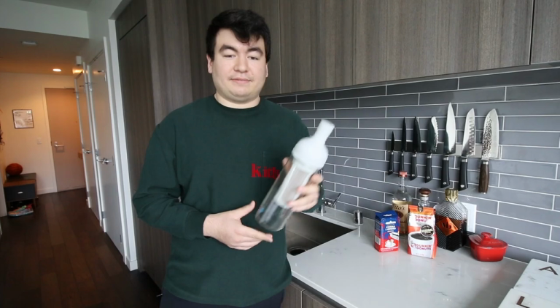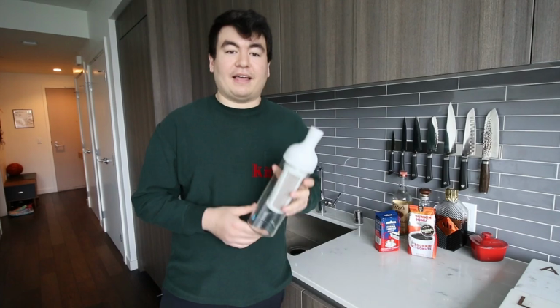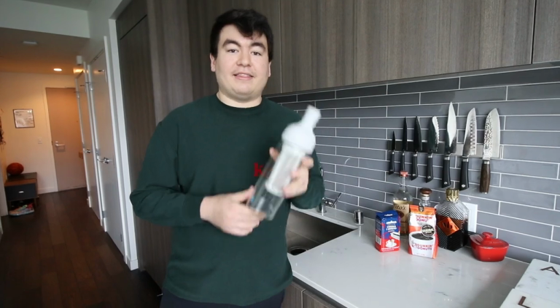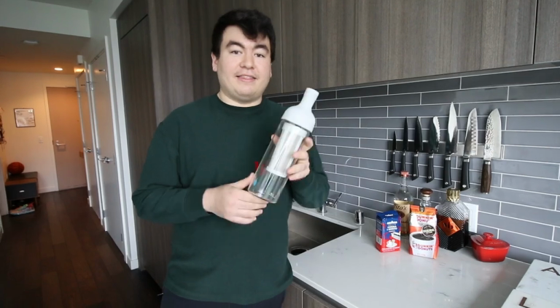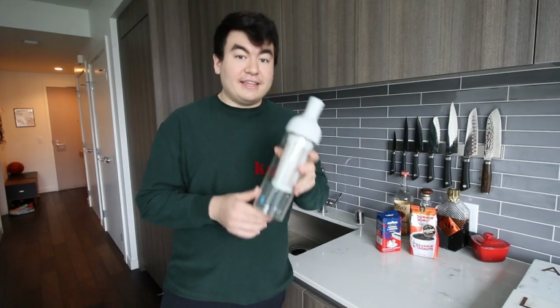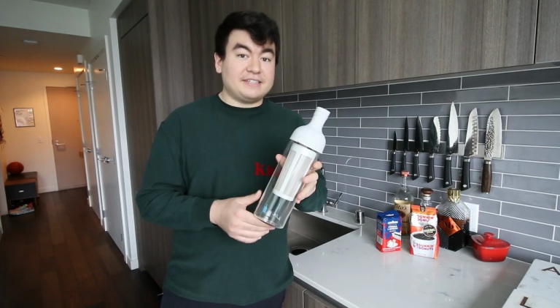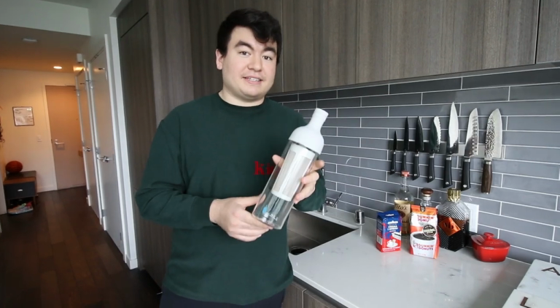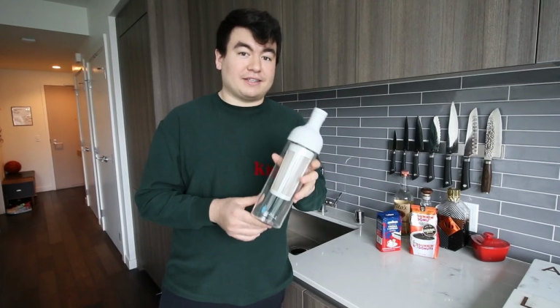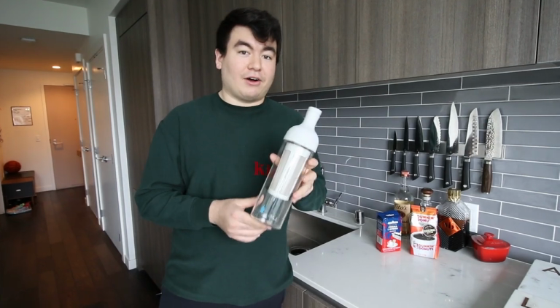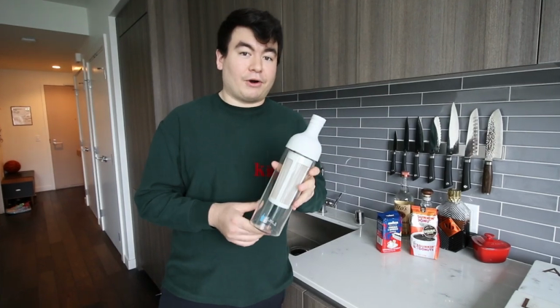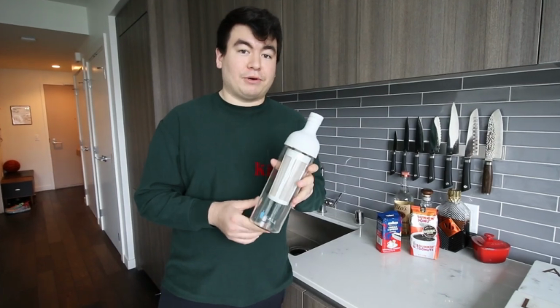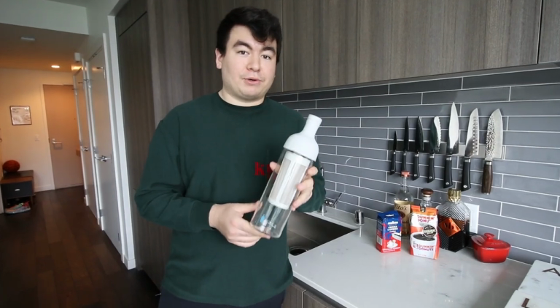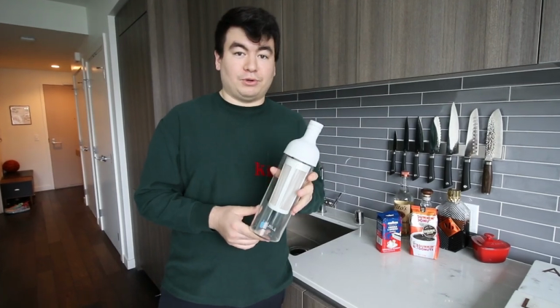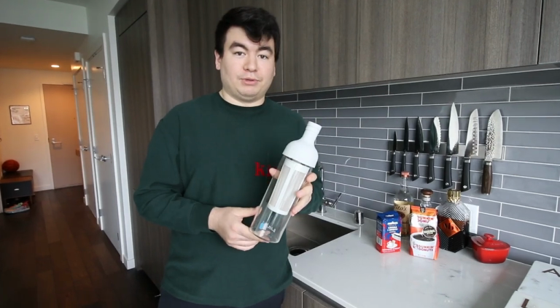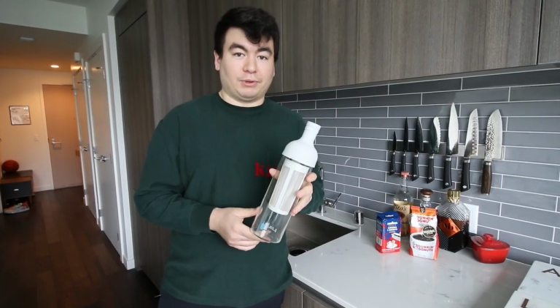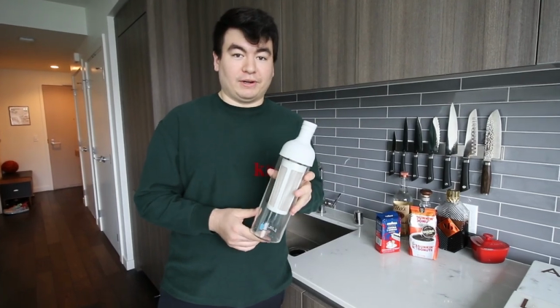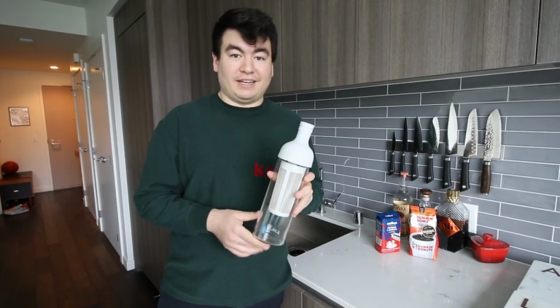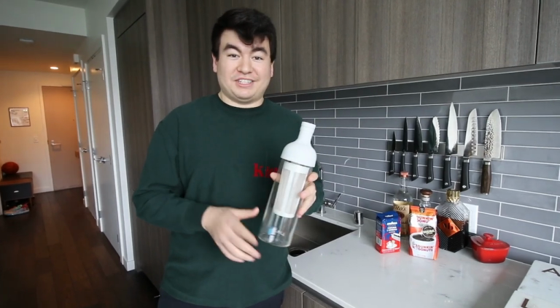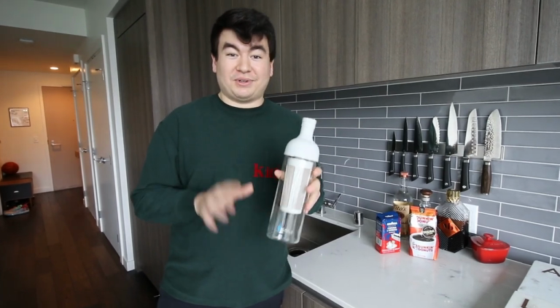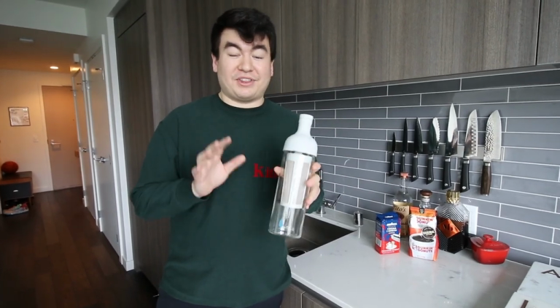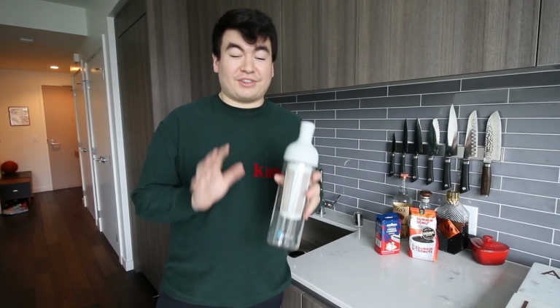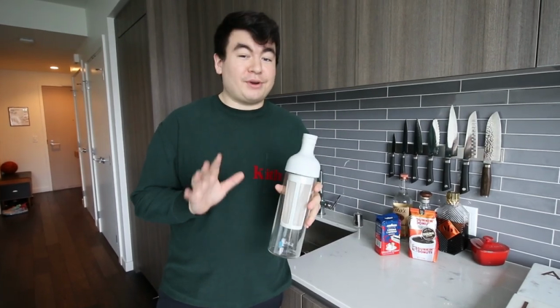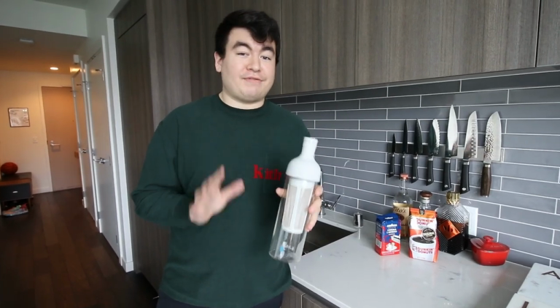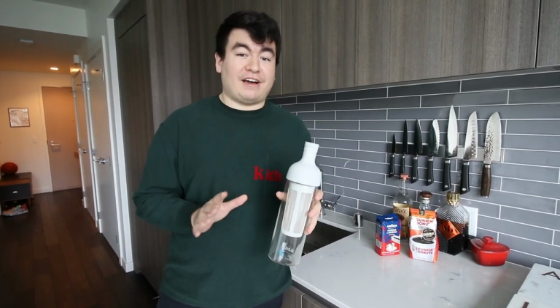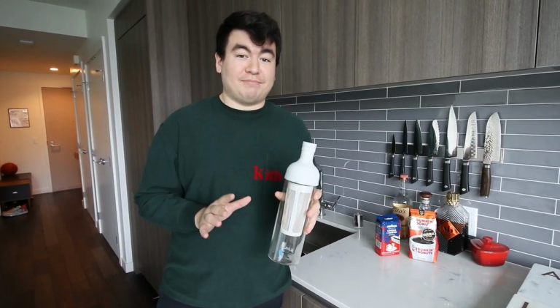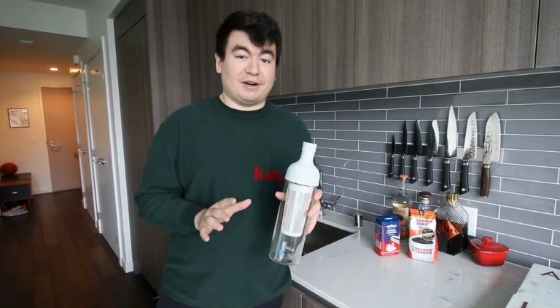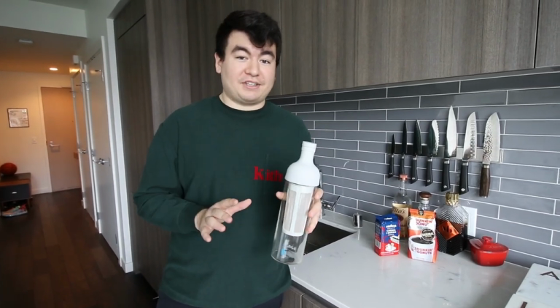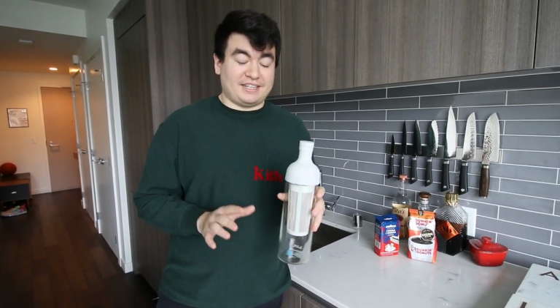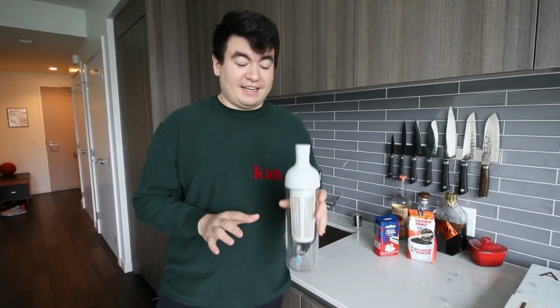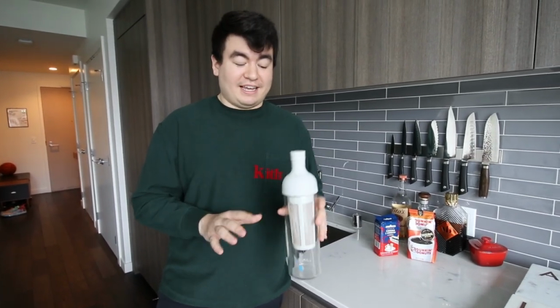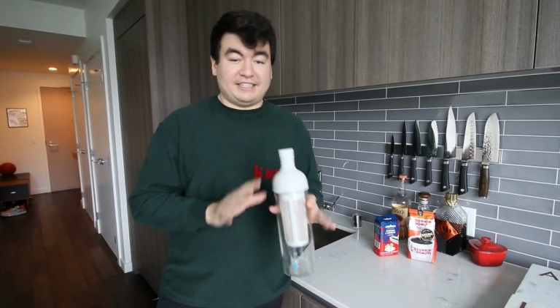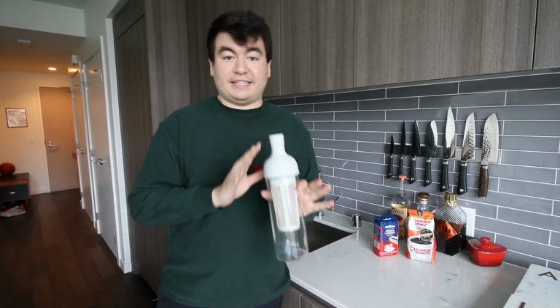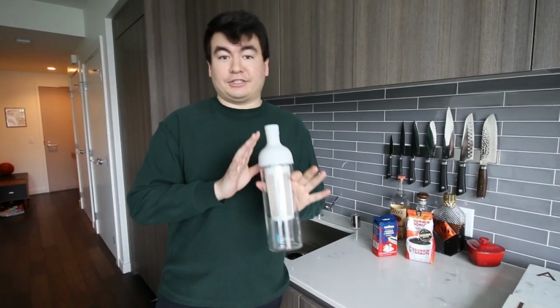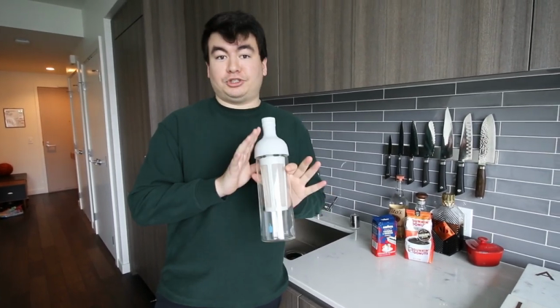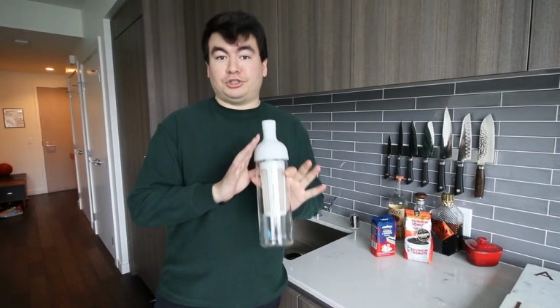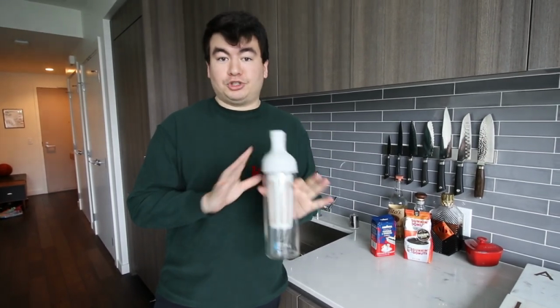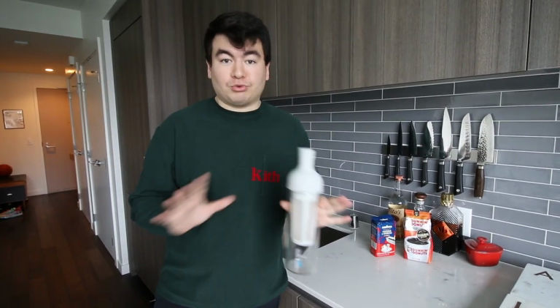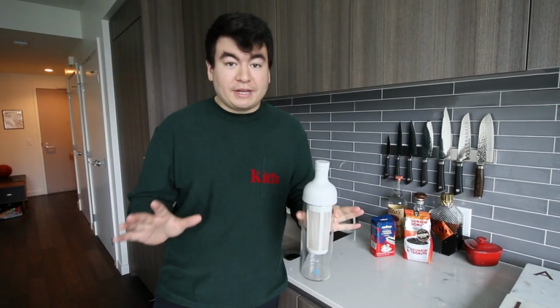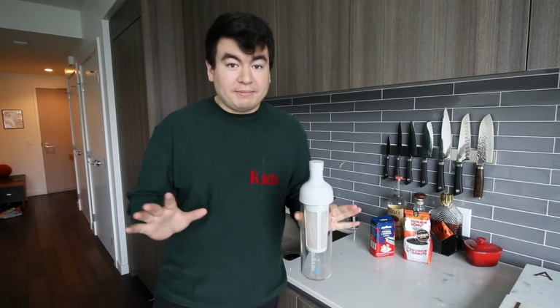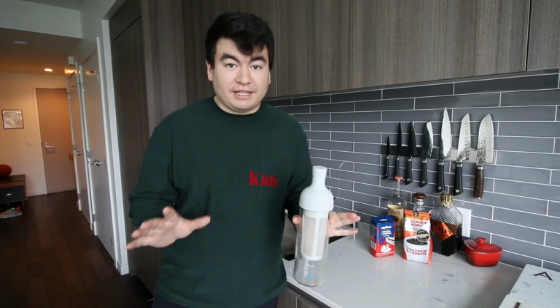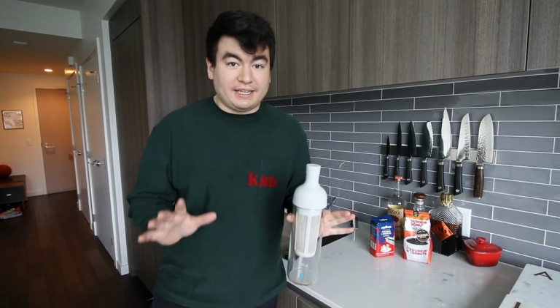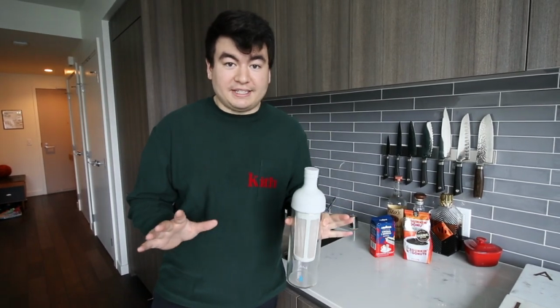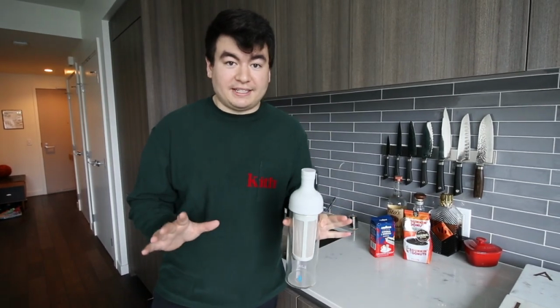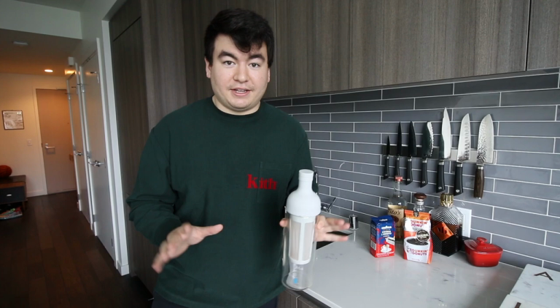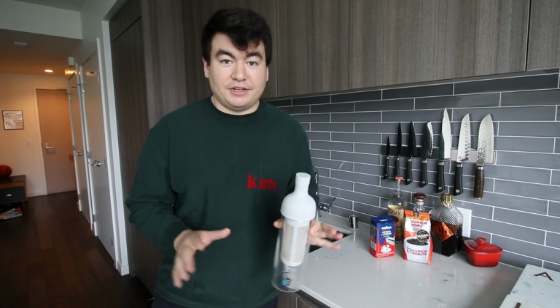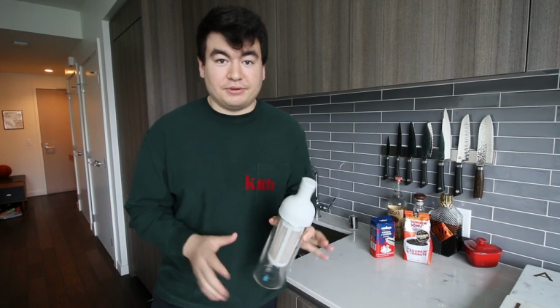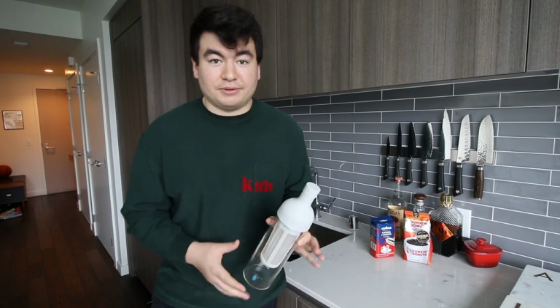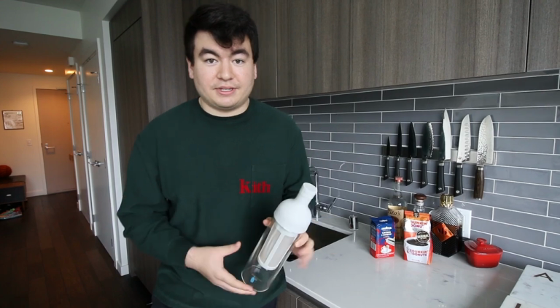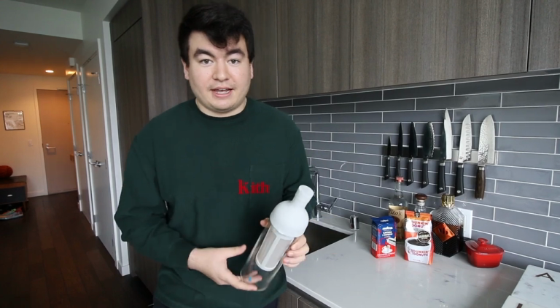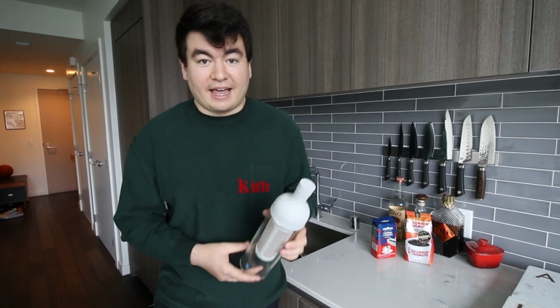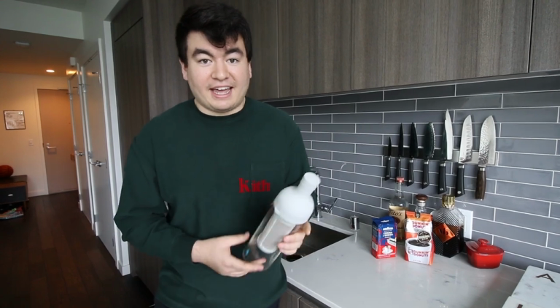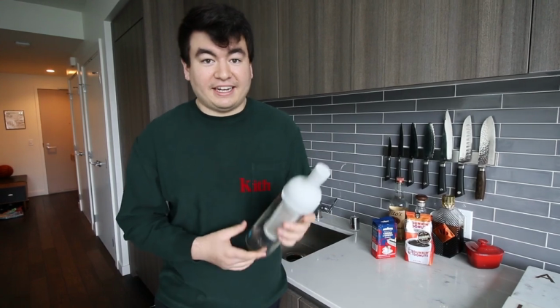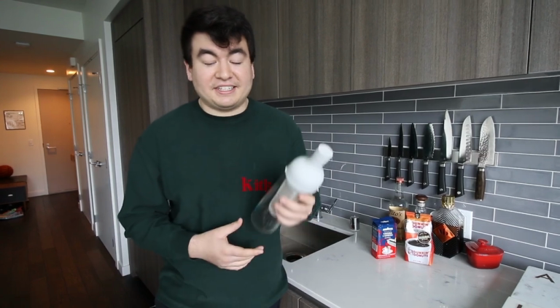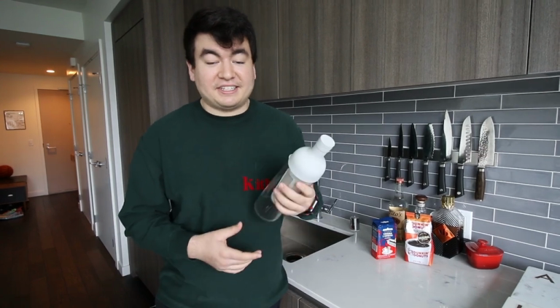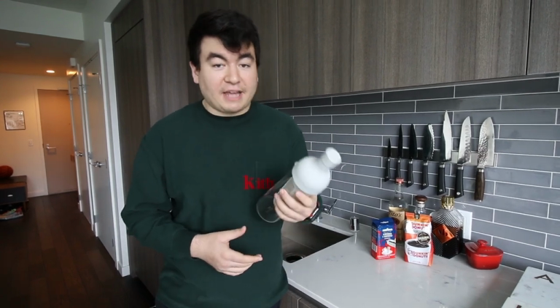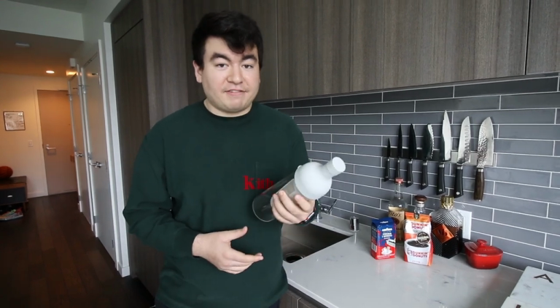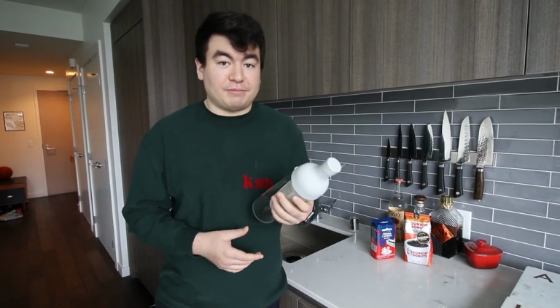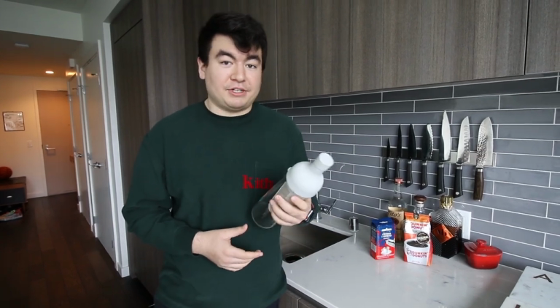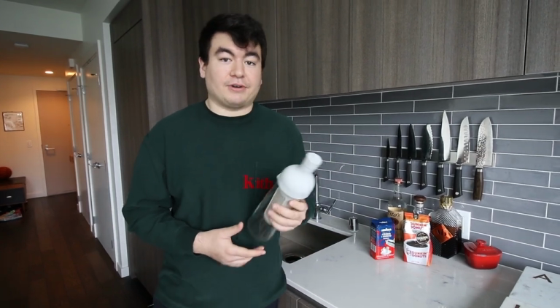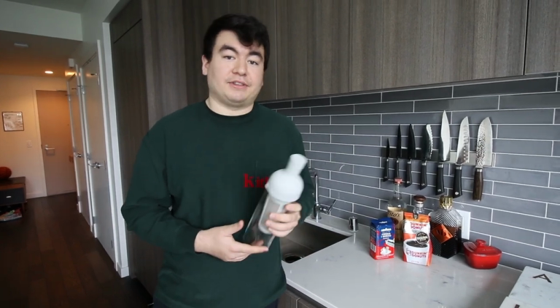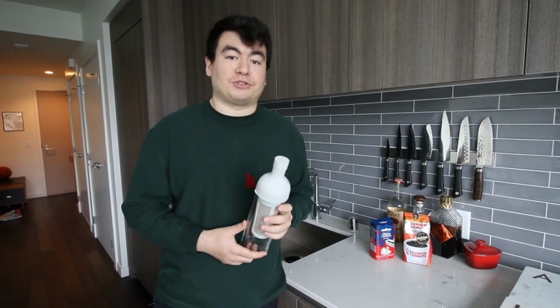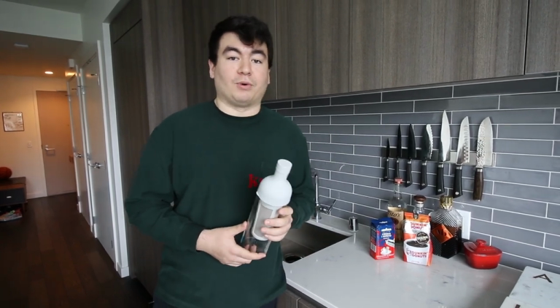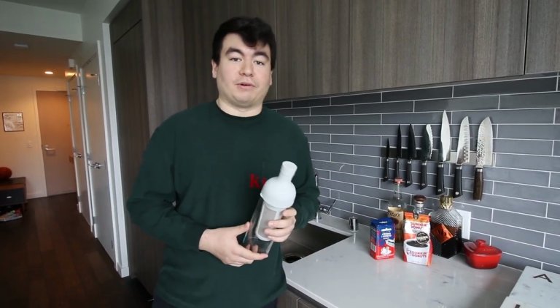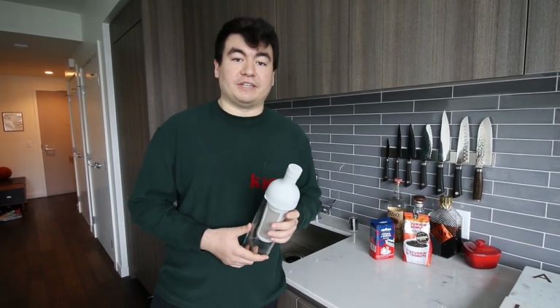This is the Hario Cold Brewer. It's only 35 bucks, it's extremely easy to use, and it has saved me during this quarantine.